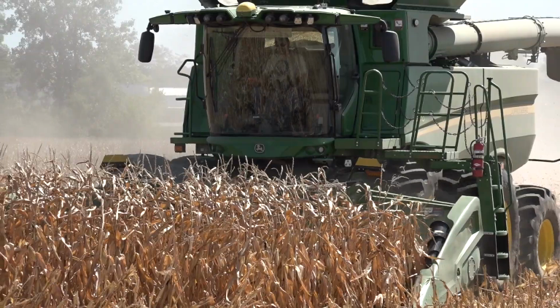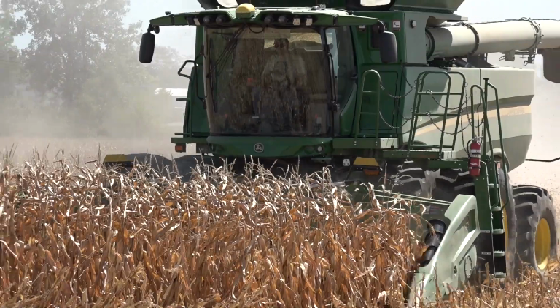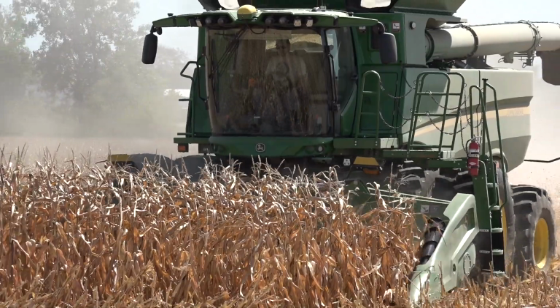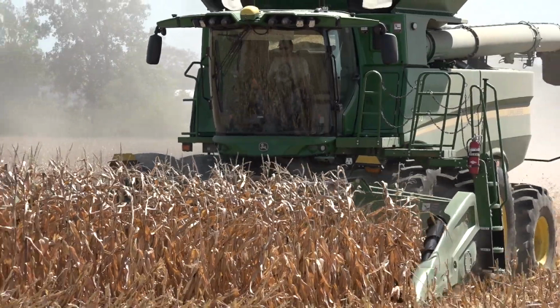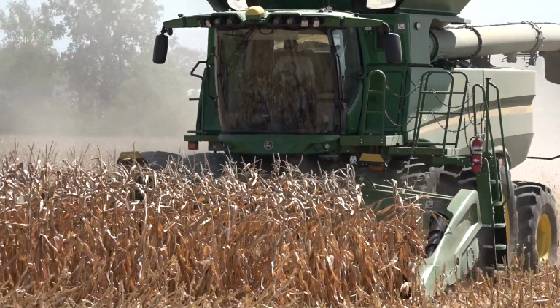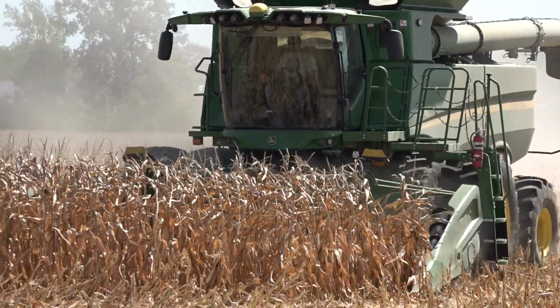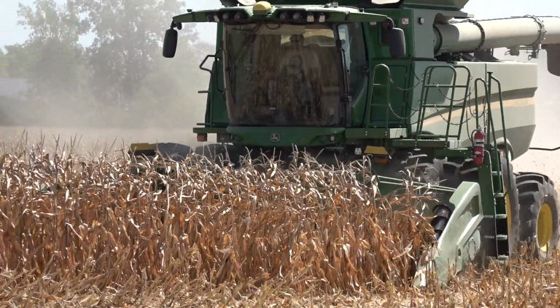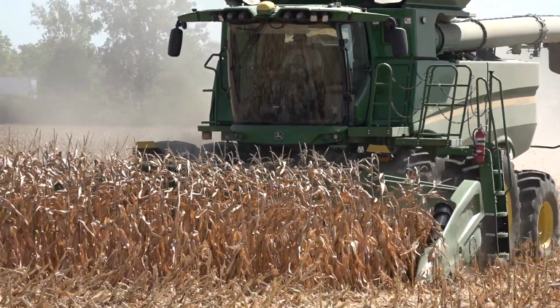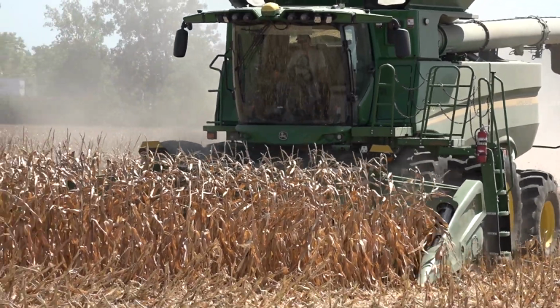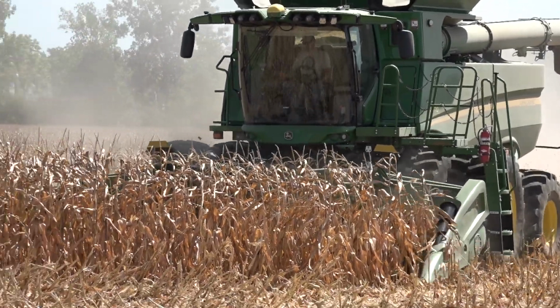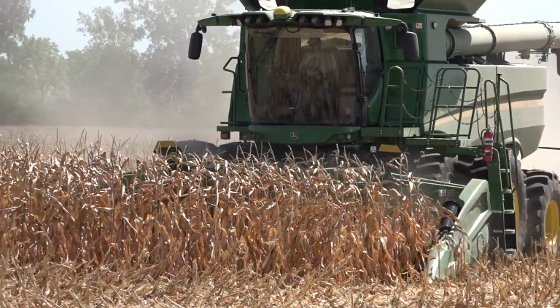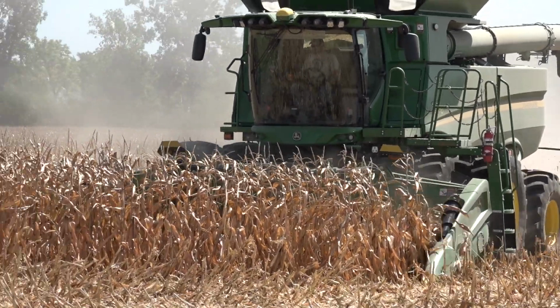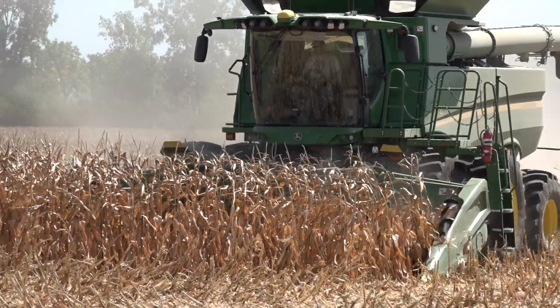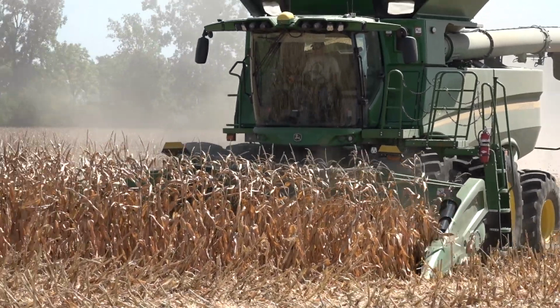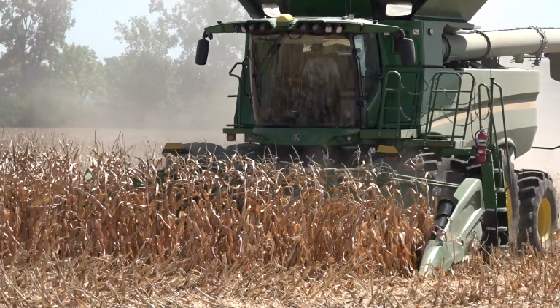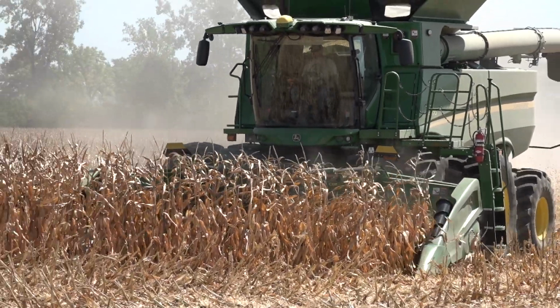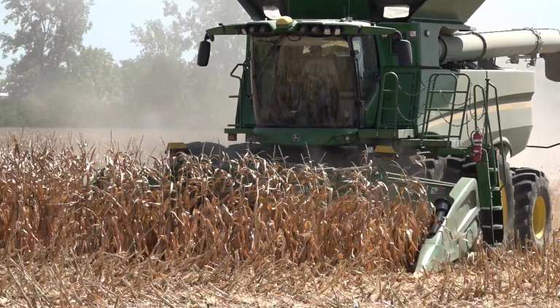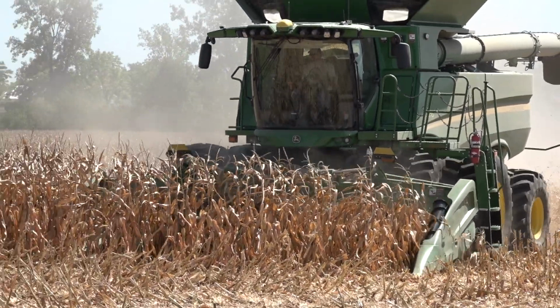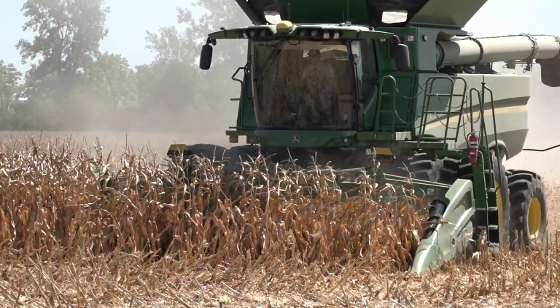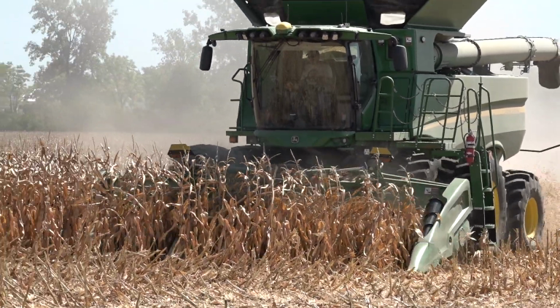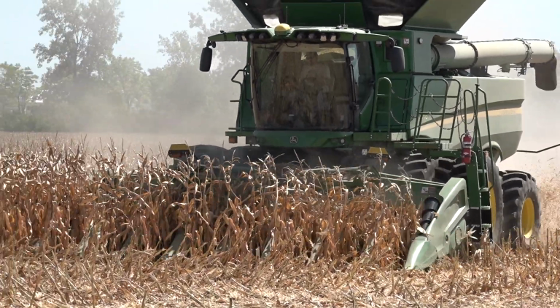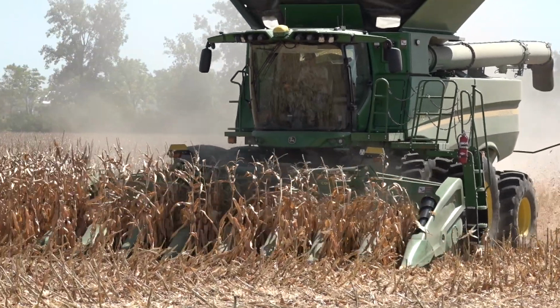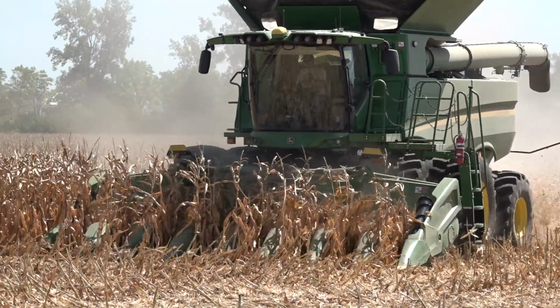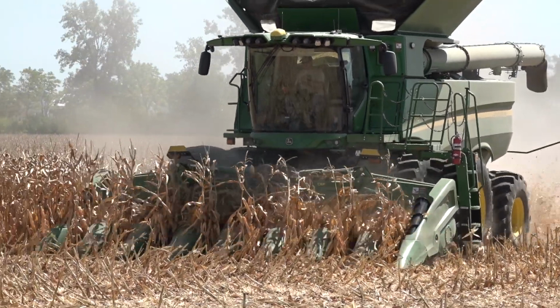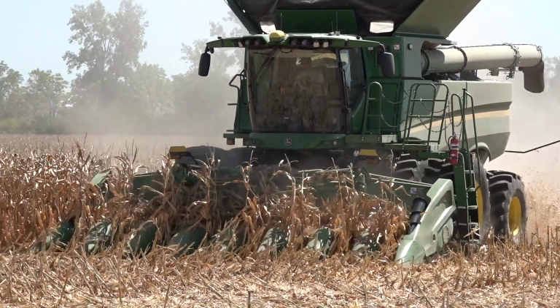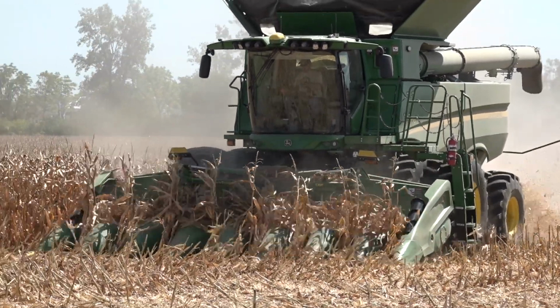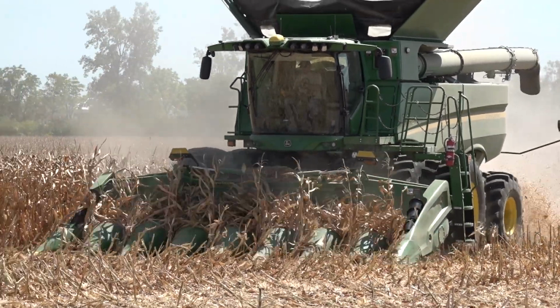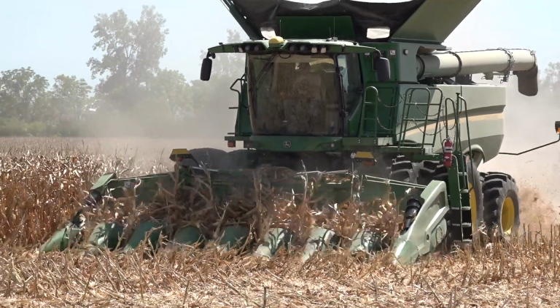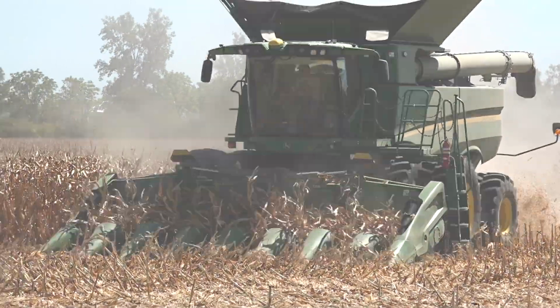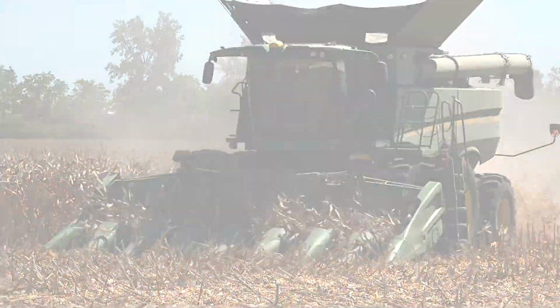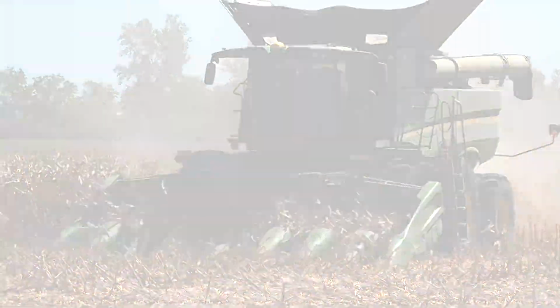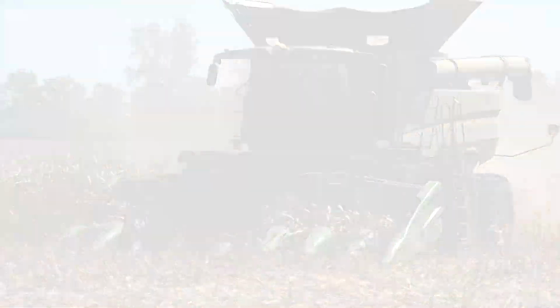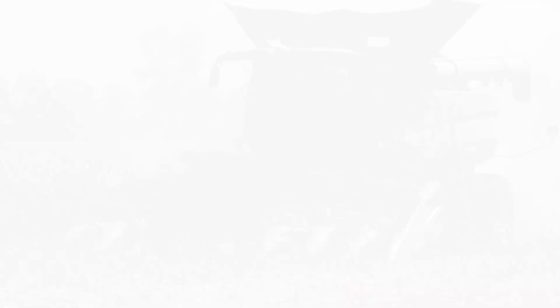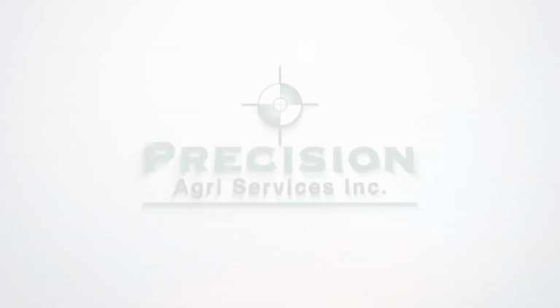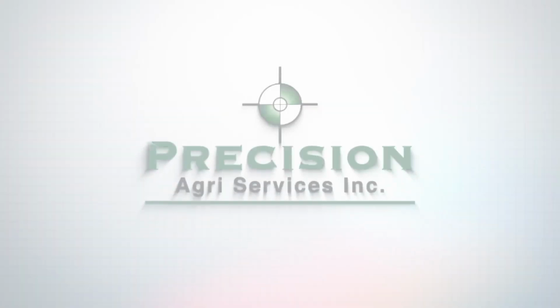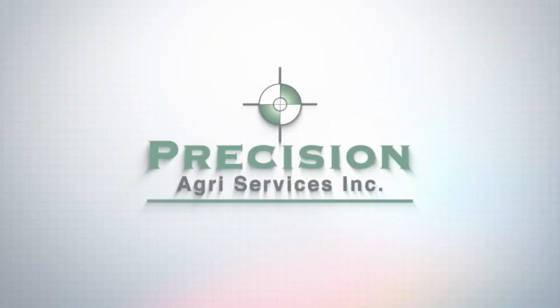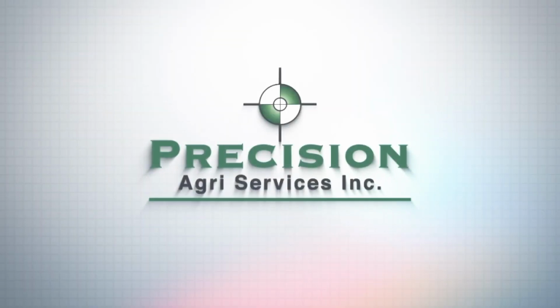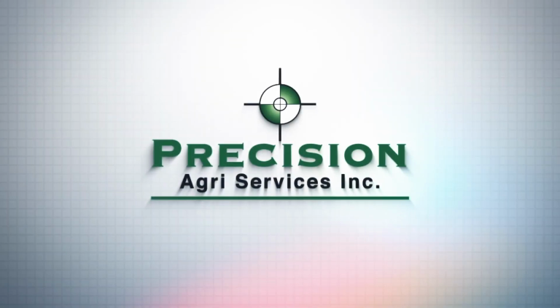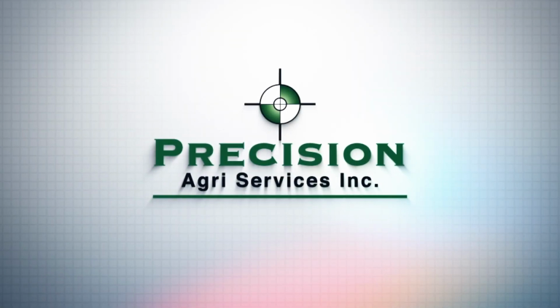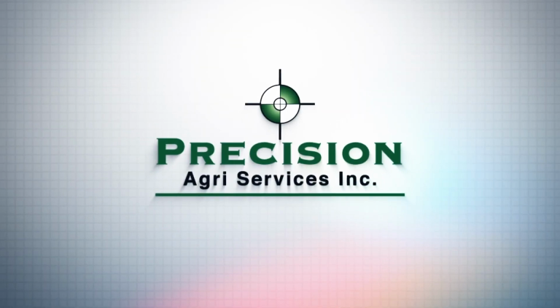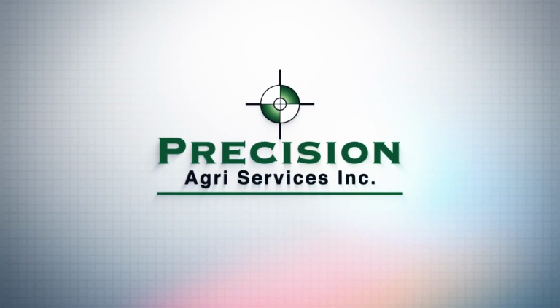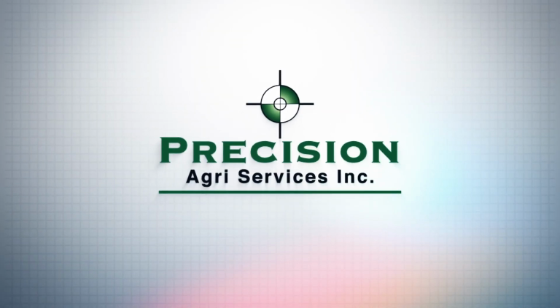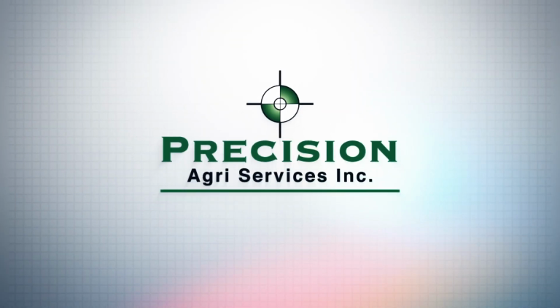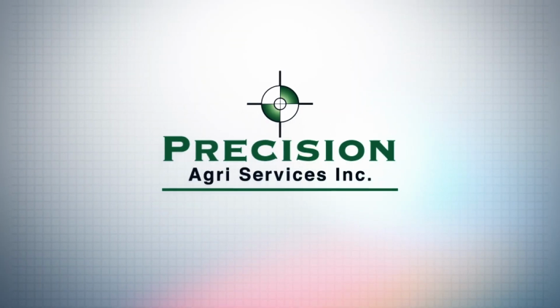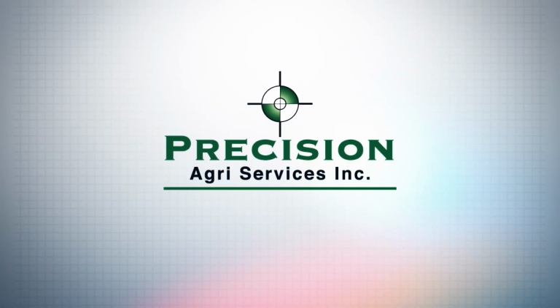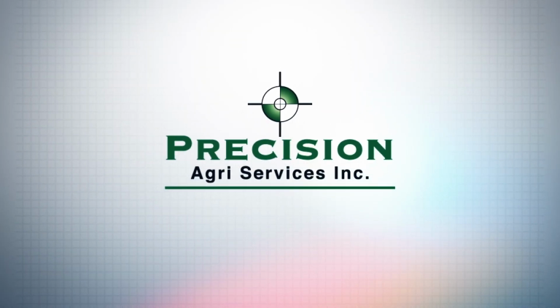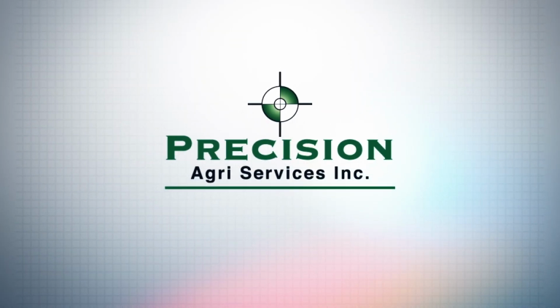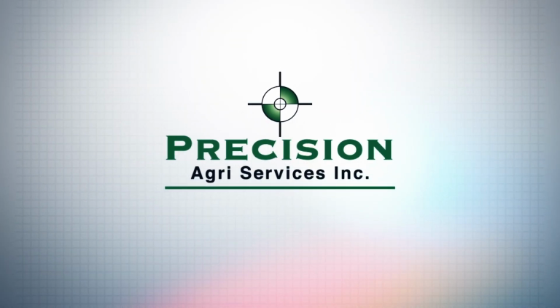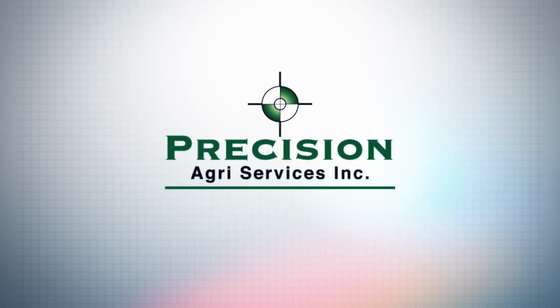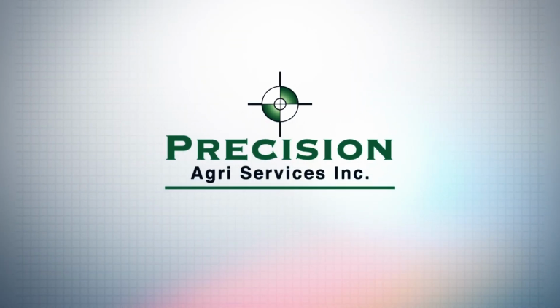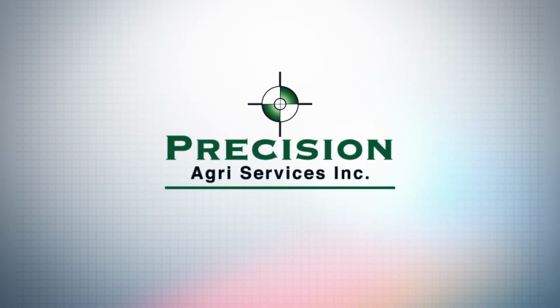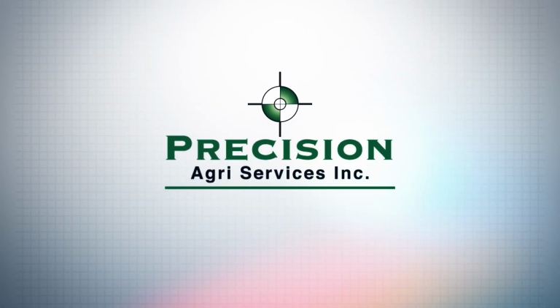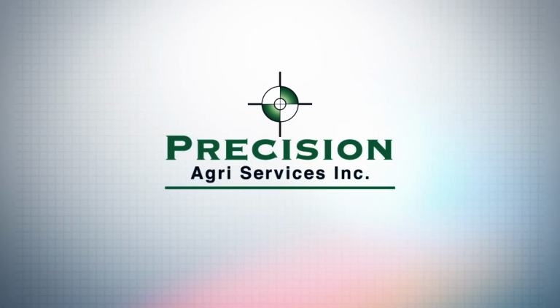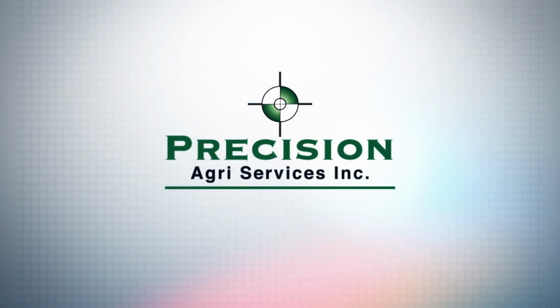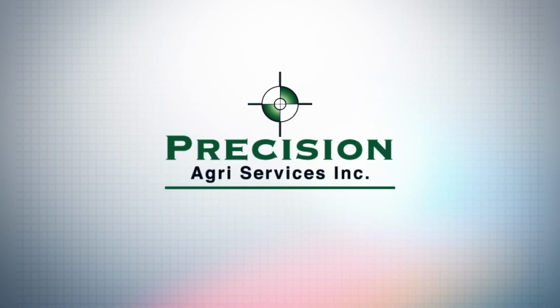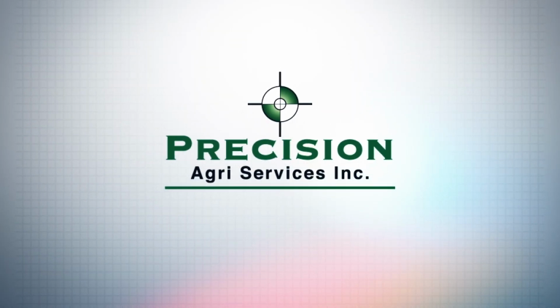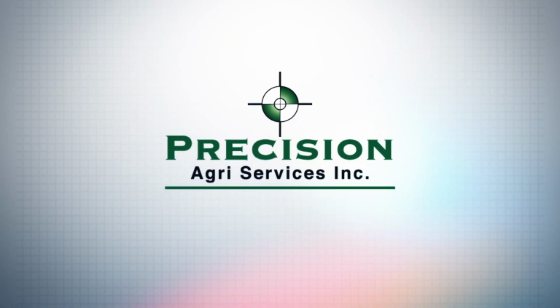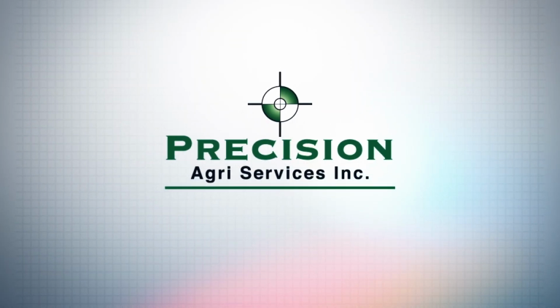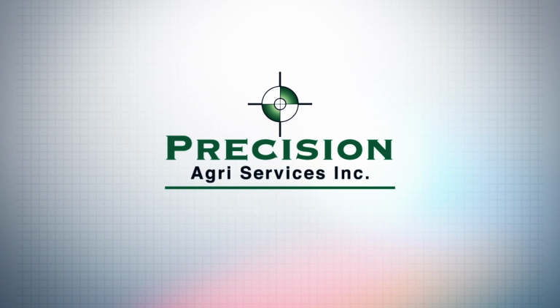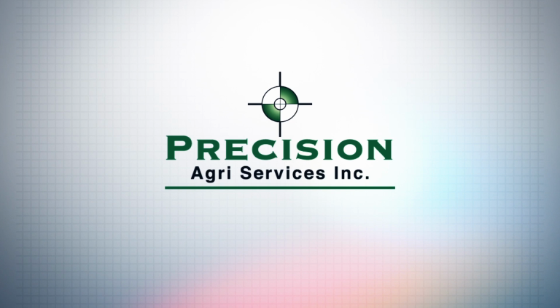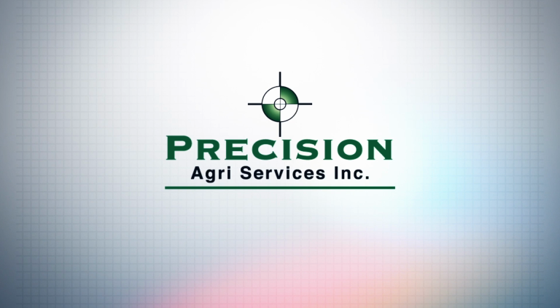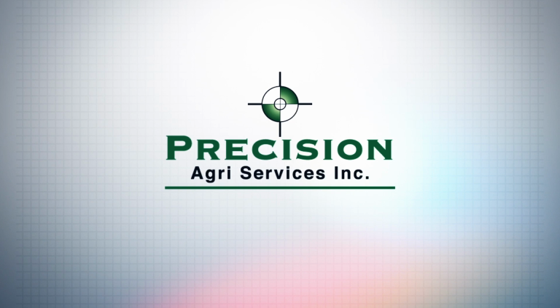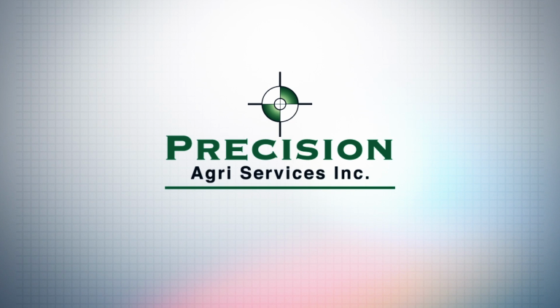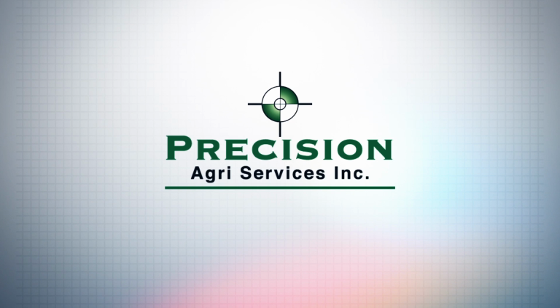This cab cam series brought to you by the folks at Precision Agriservices. More information at PrecisionAgriservices.com.